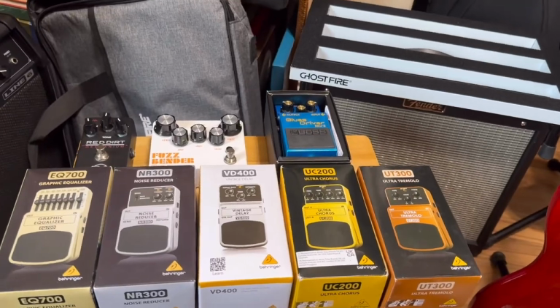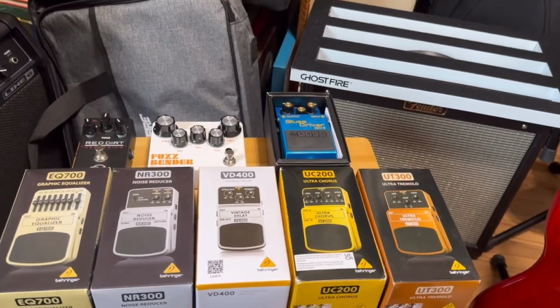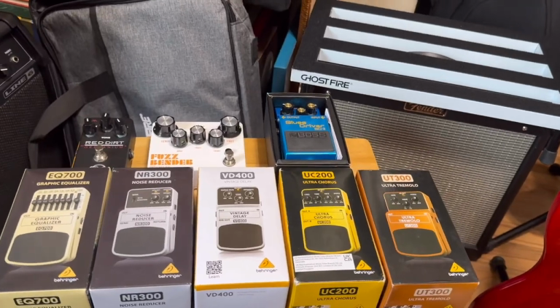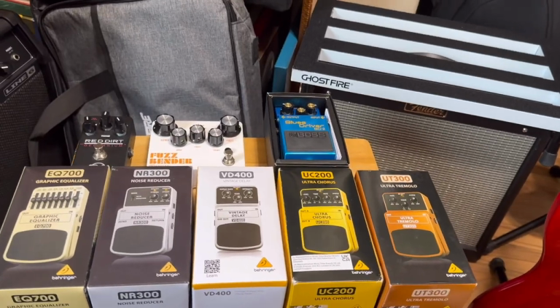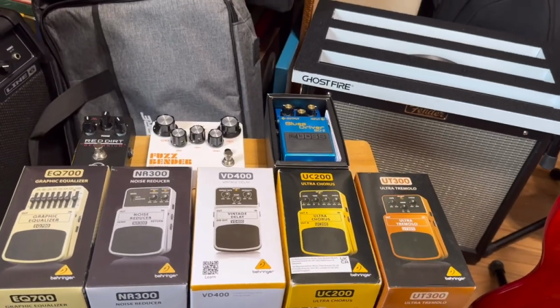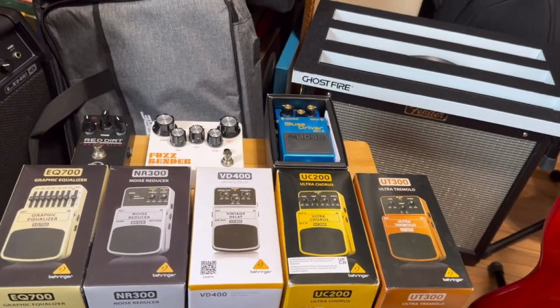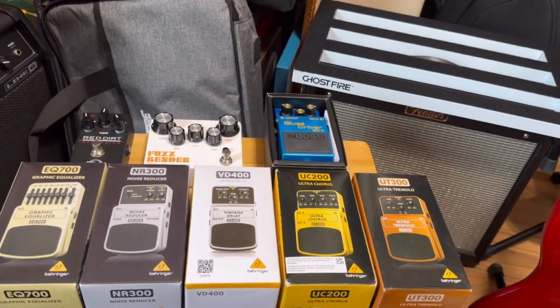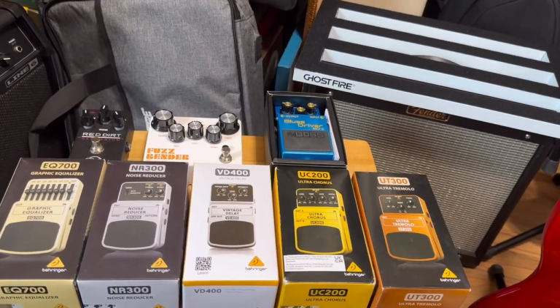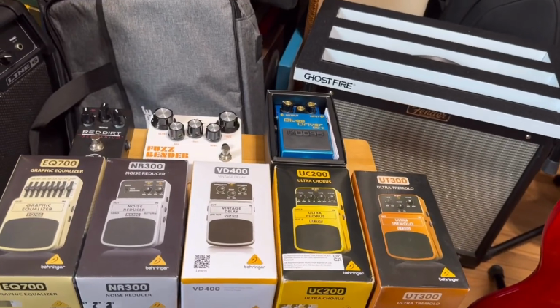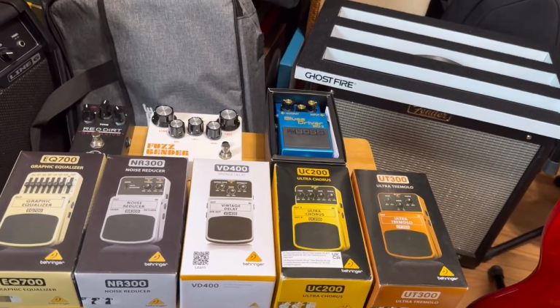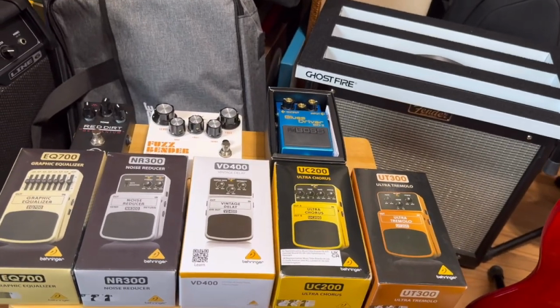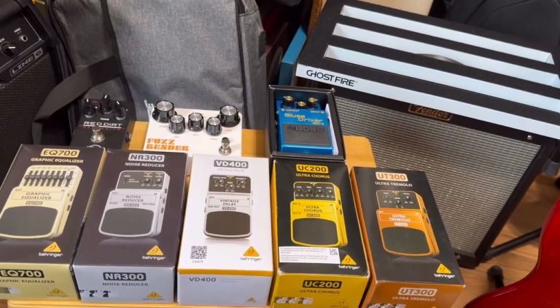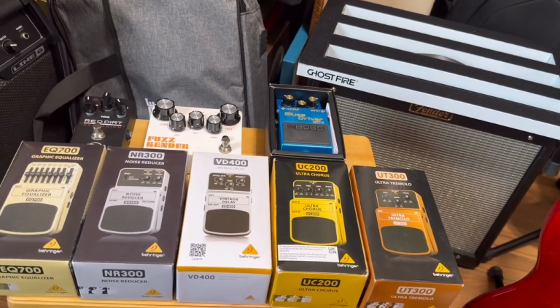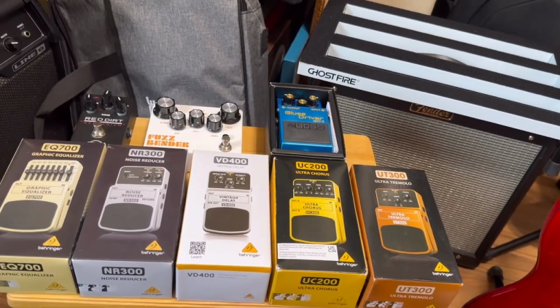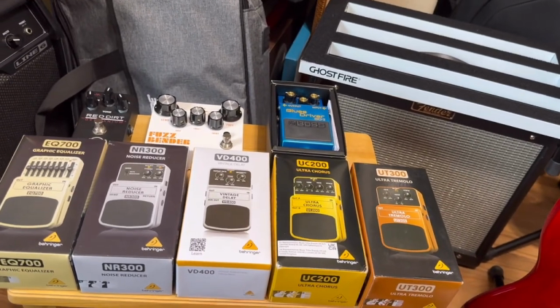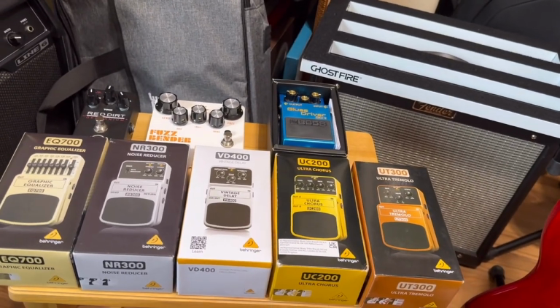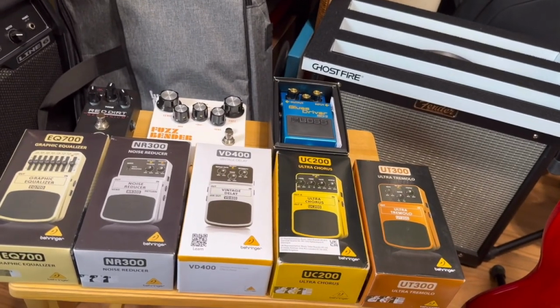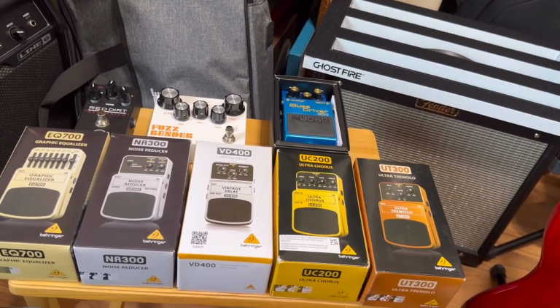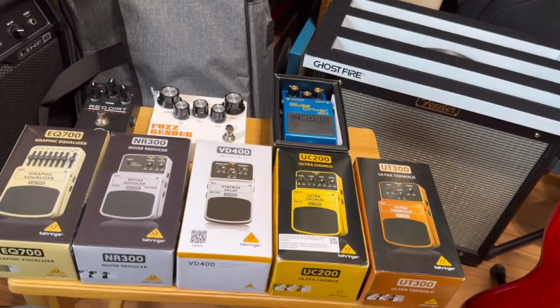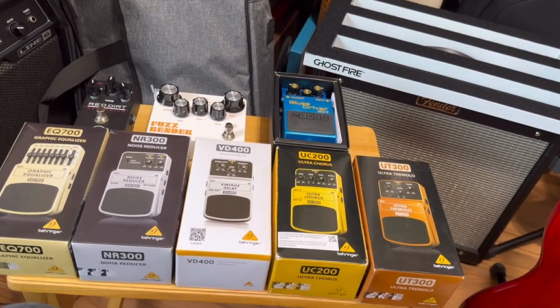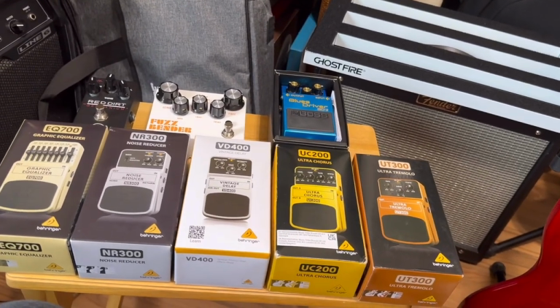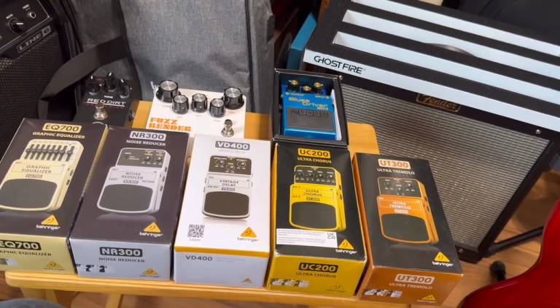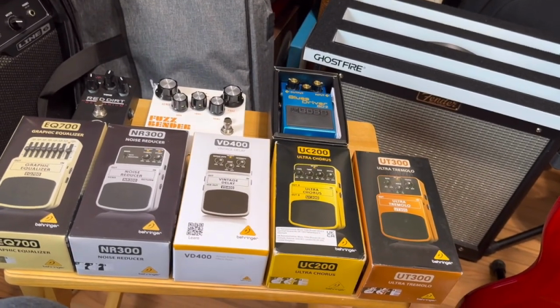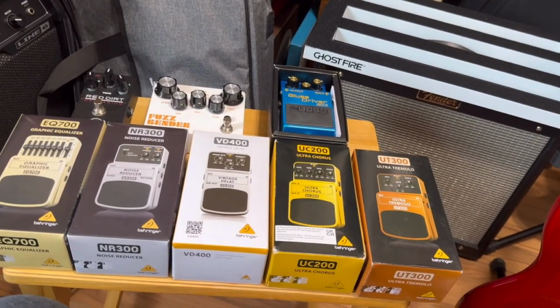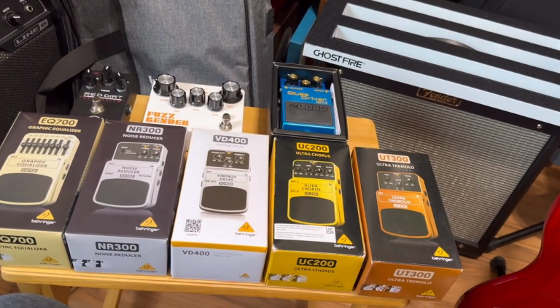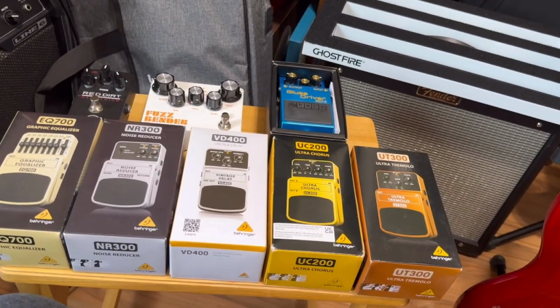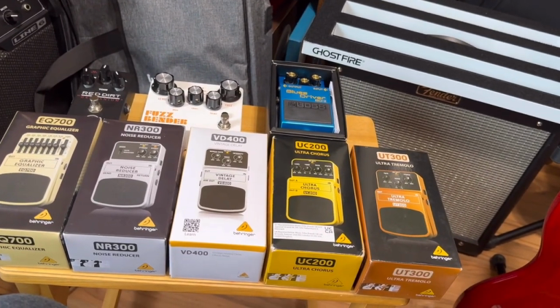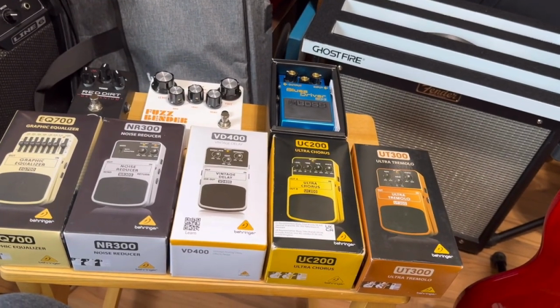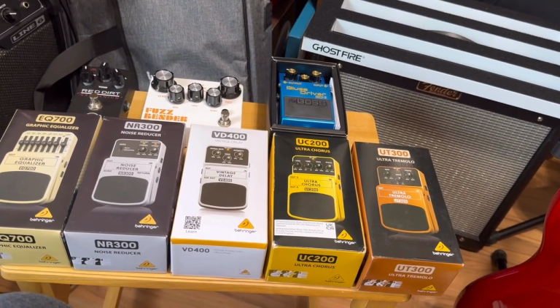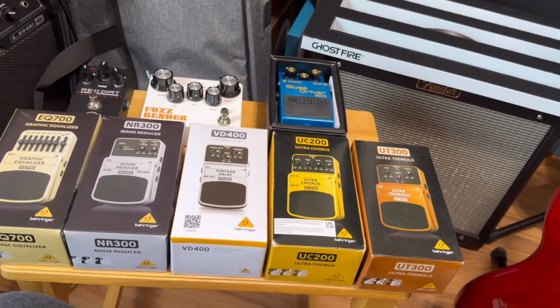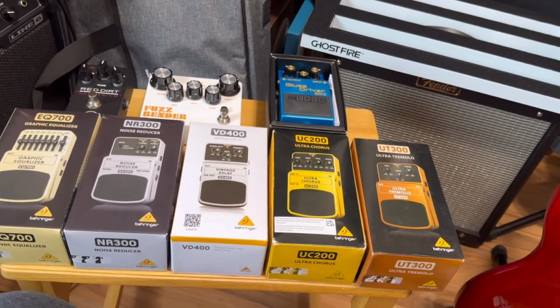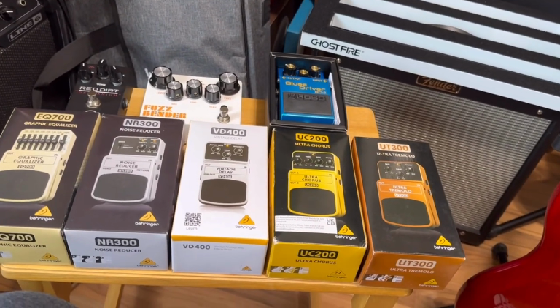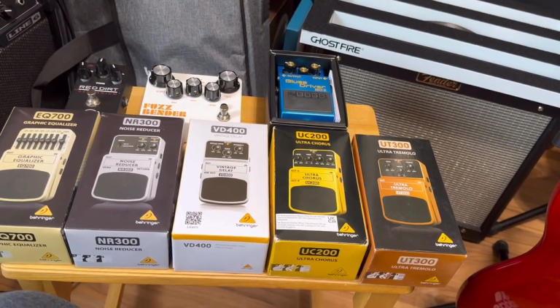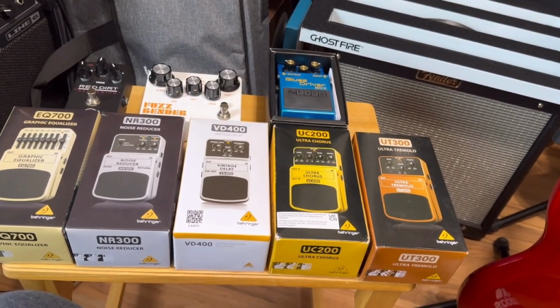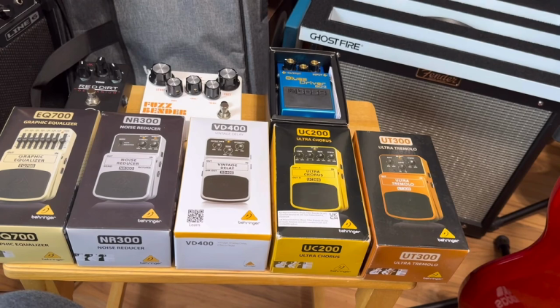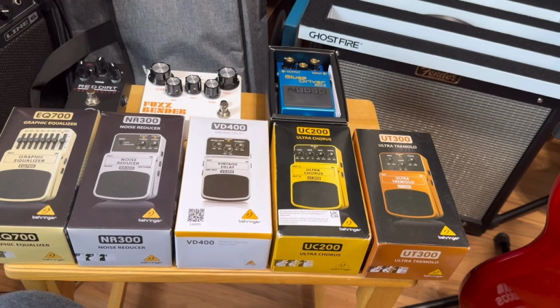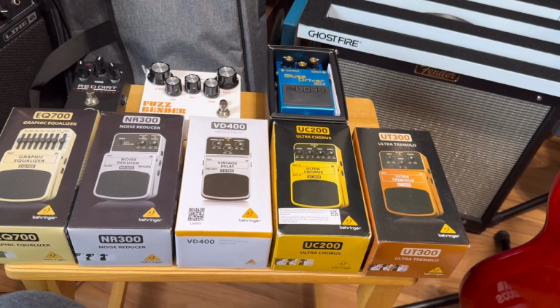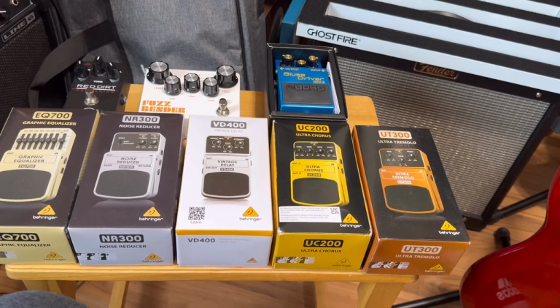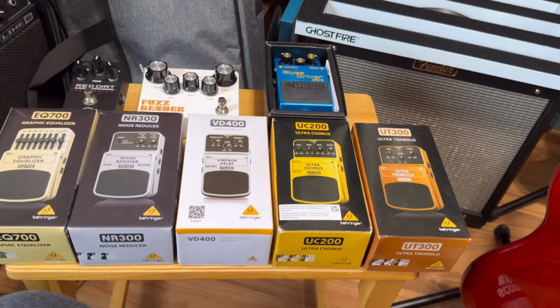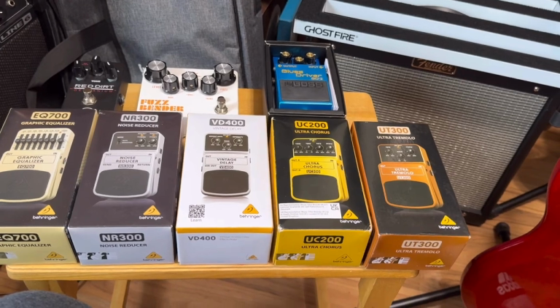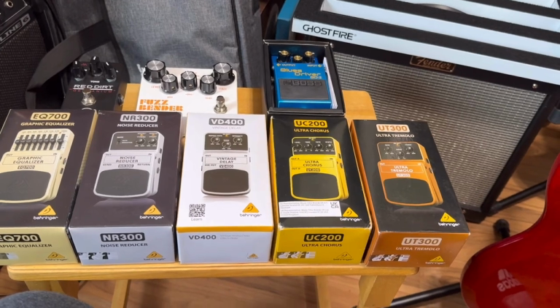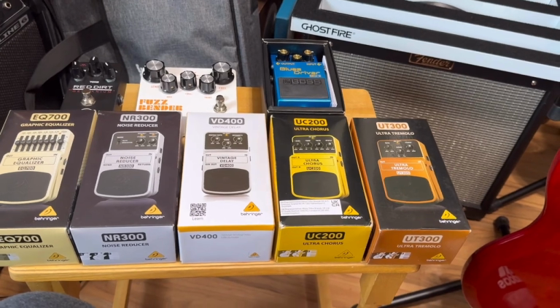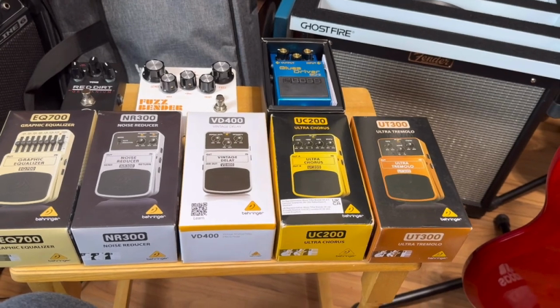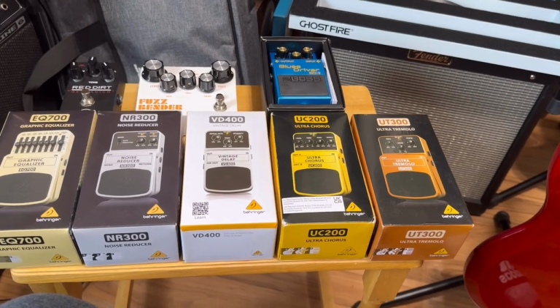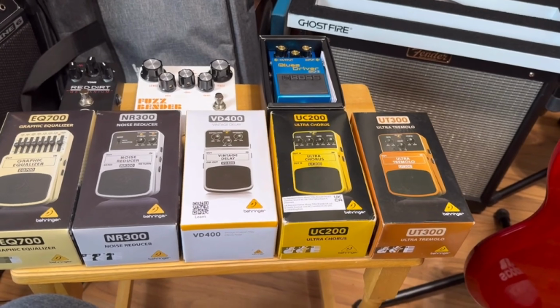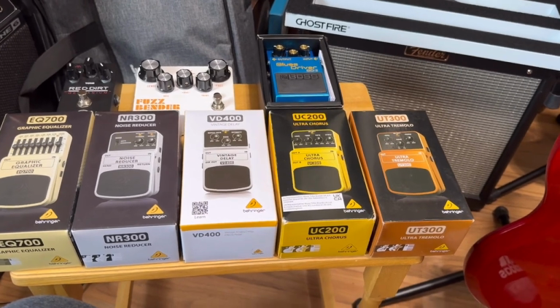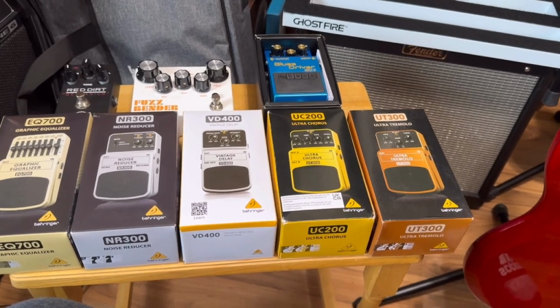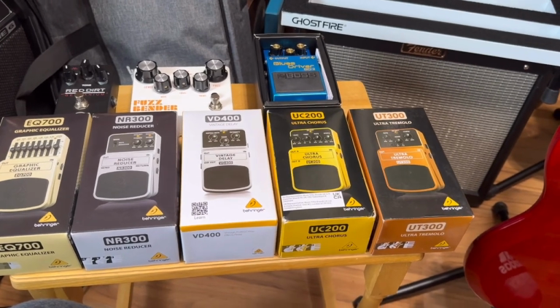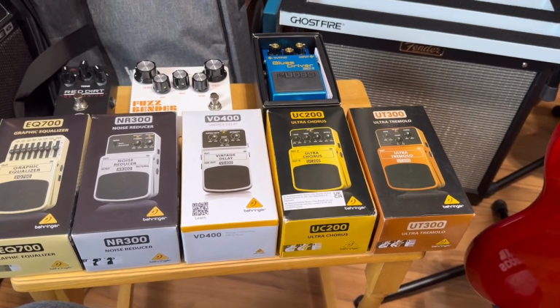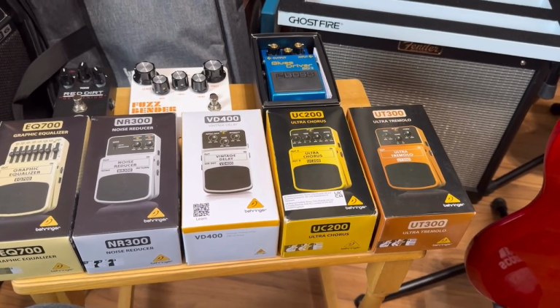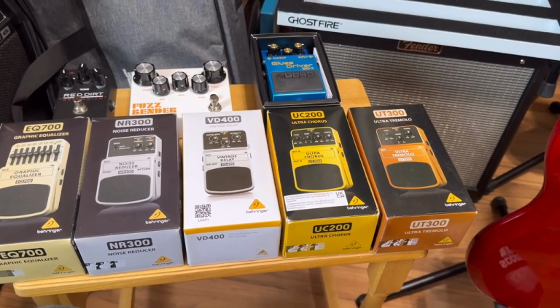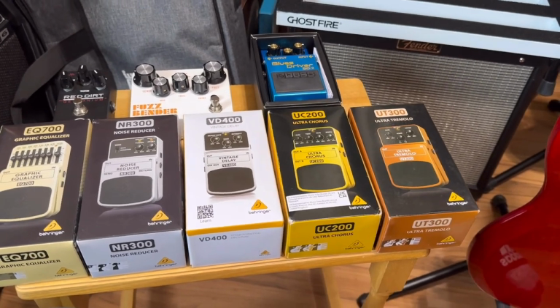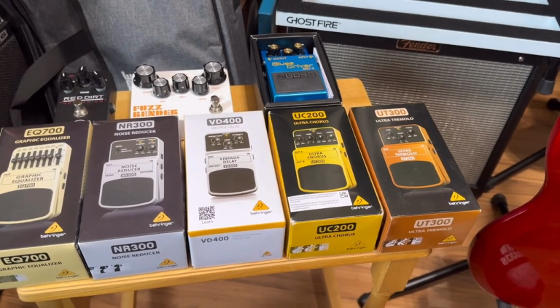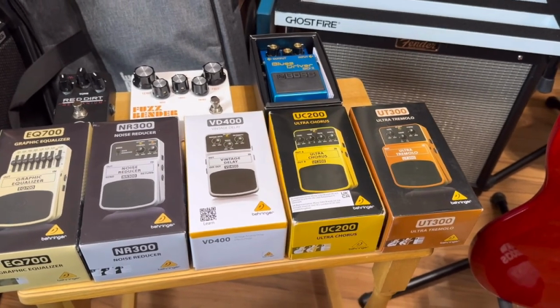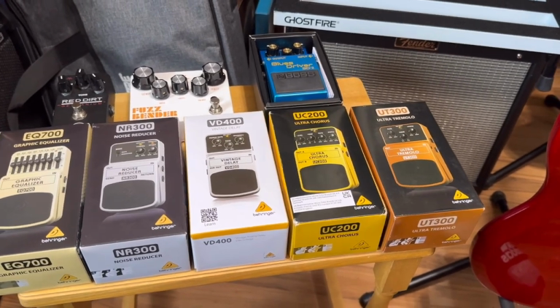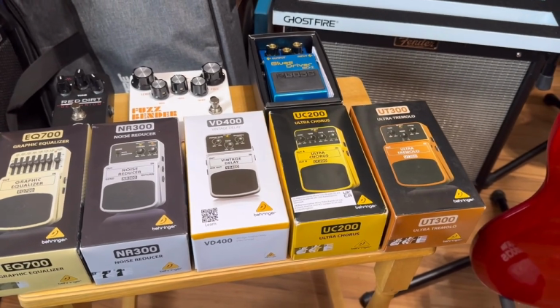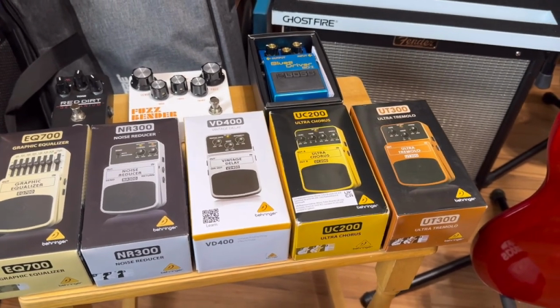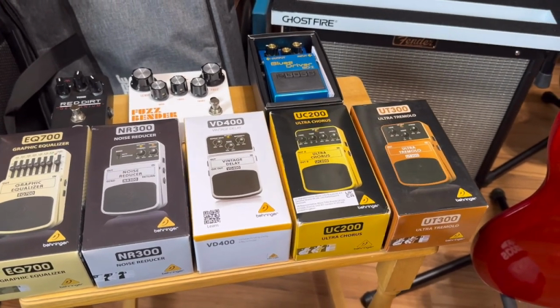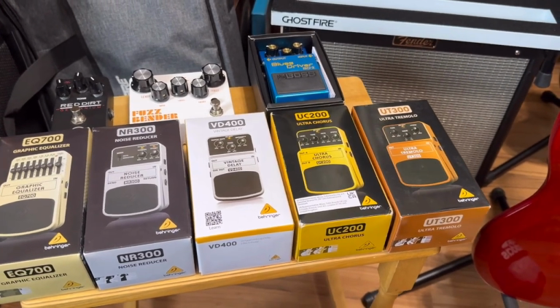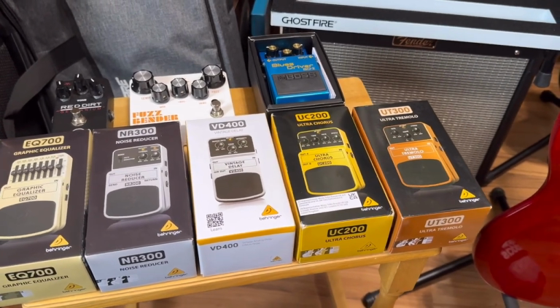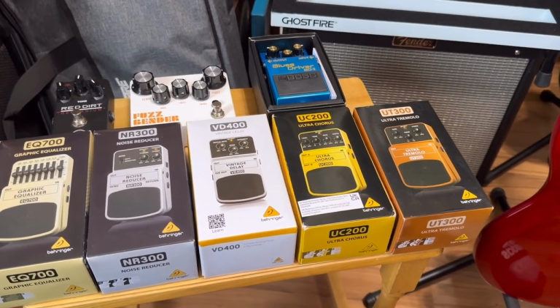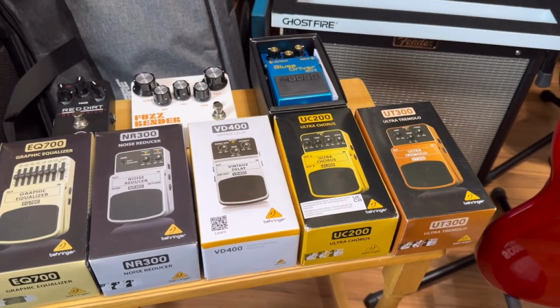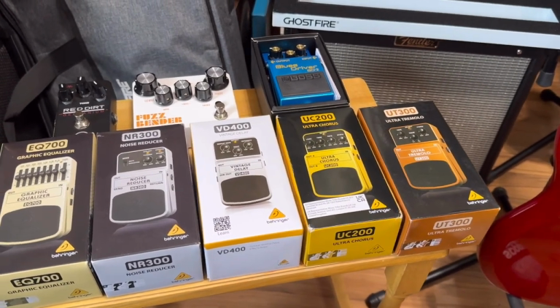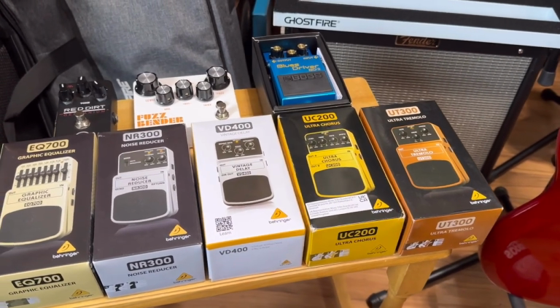Hello my YouTube family and friends. I am going to start a new series on guitar effects pedals.